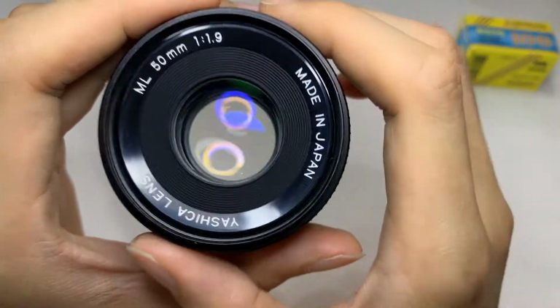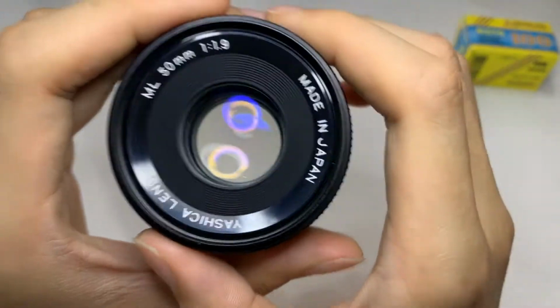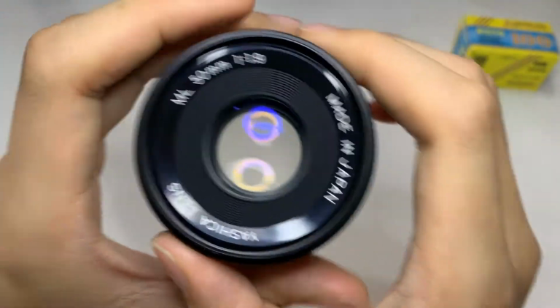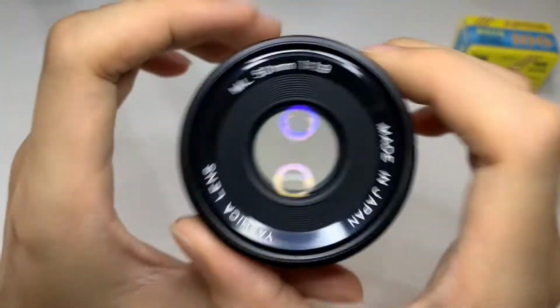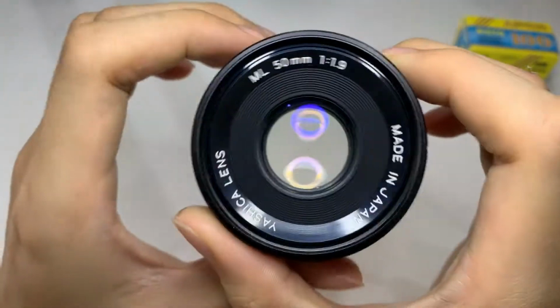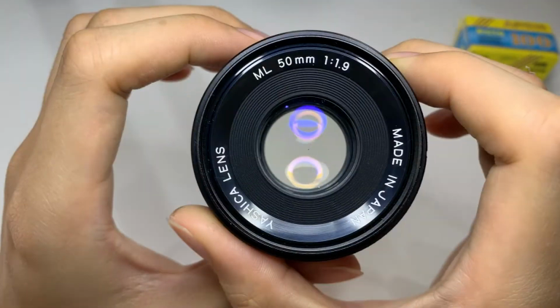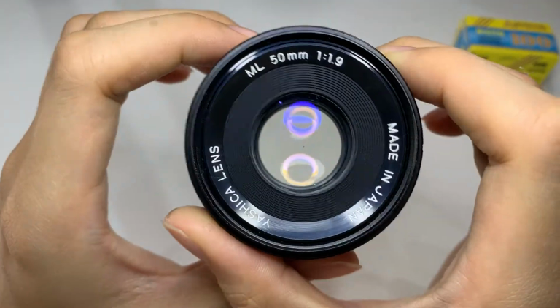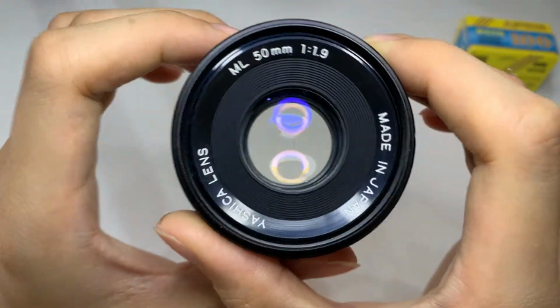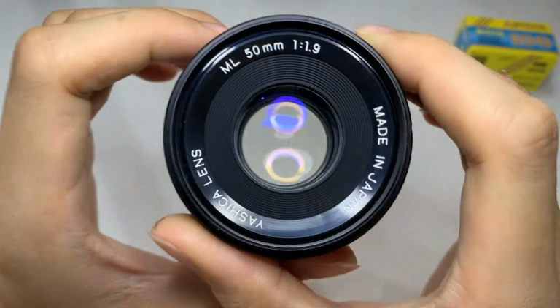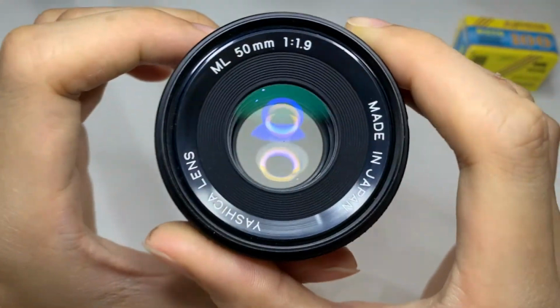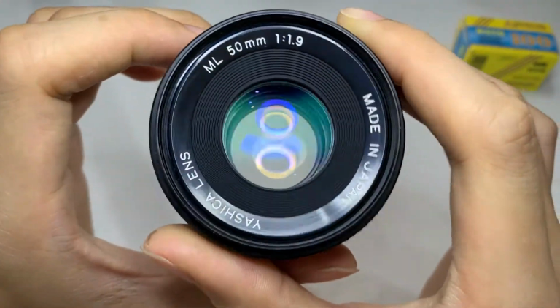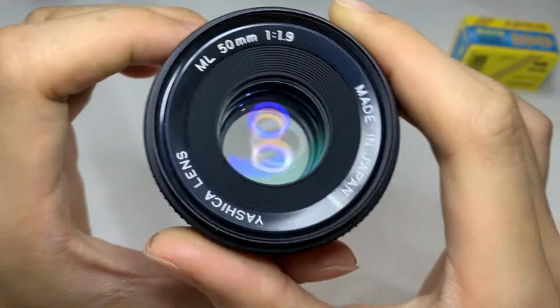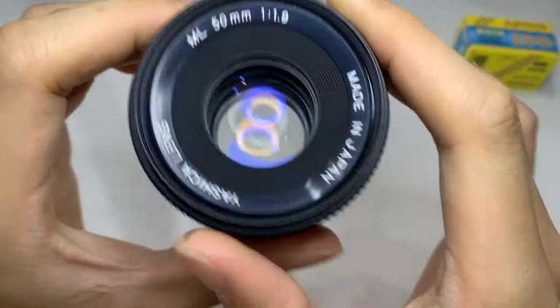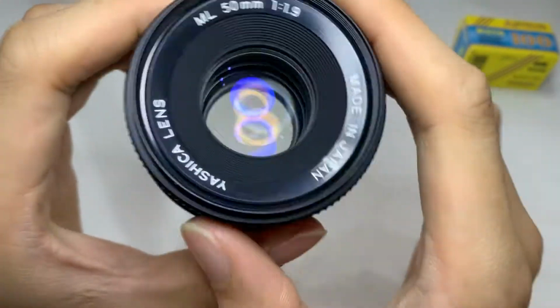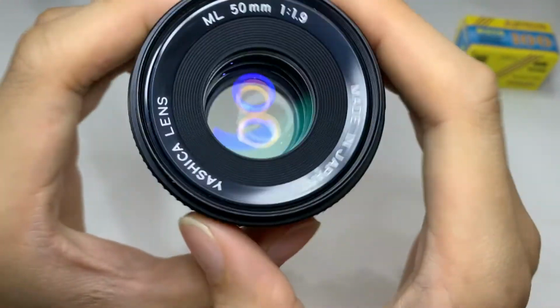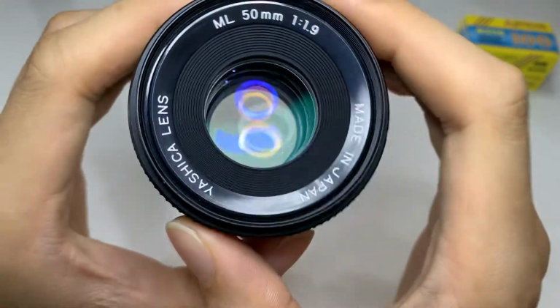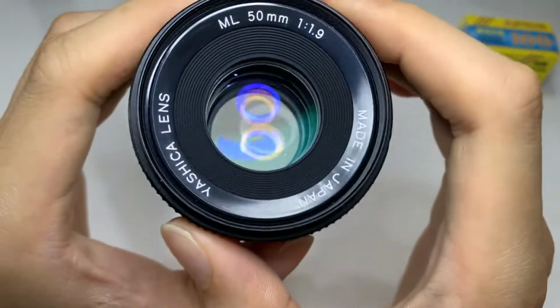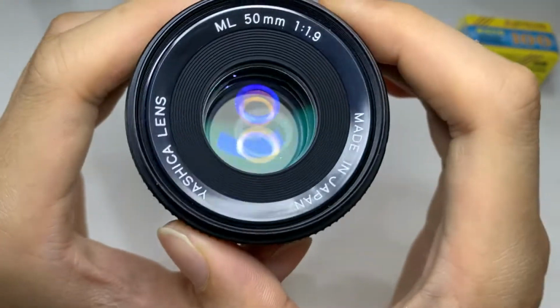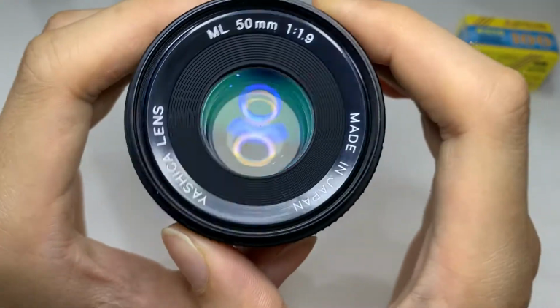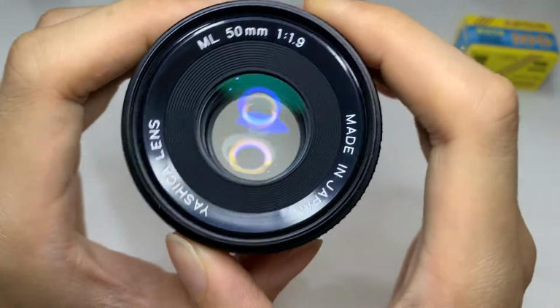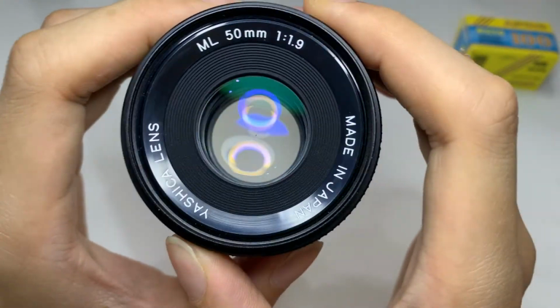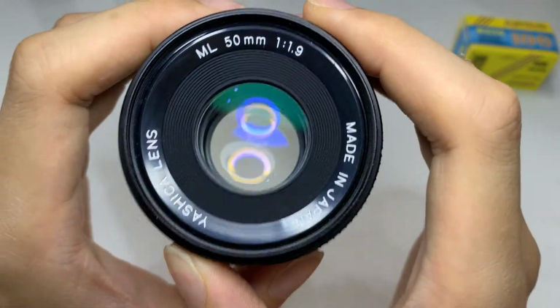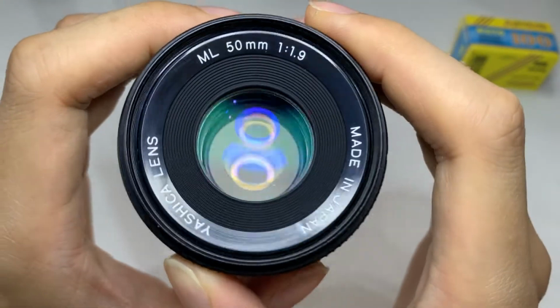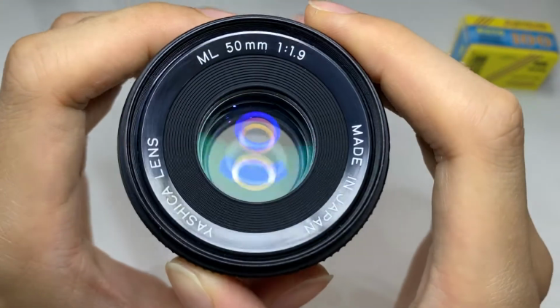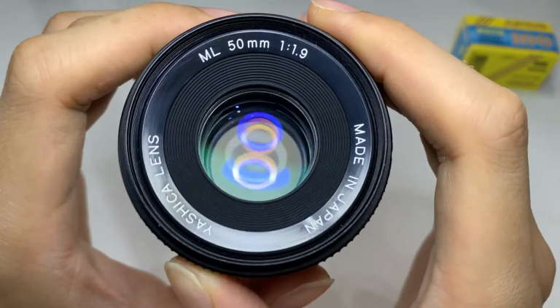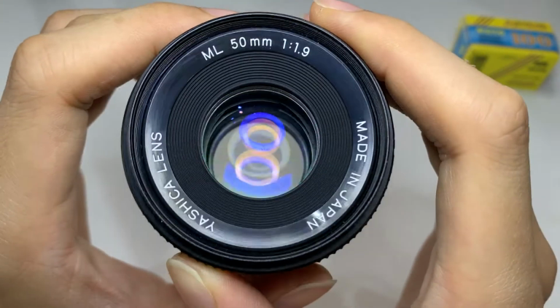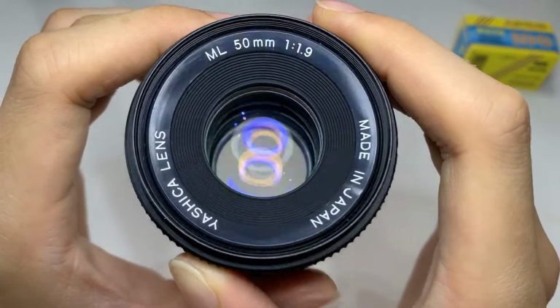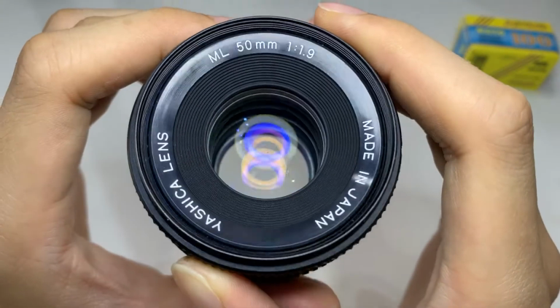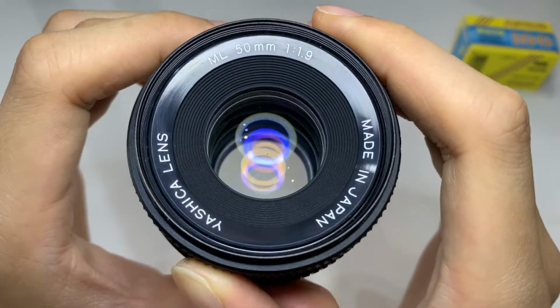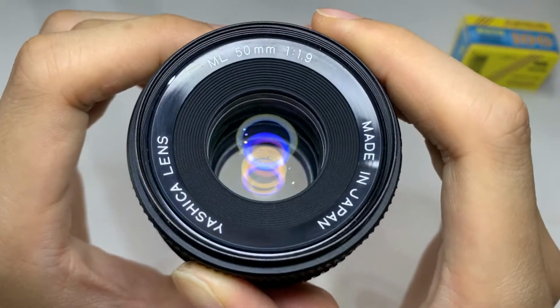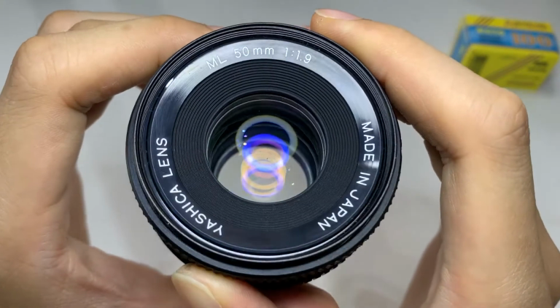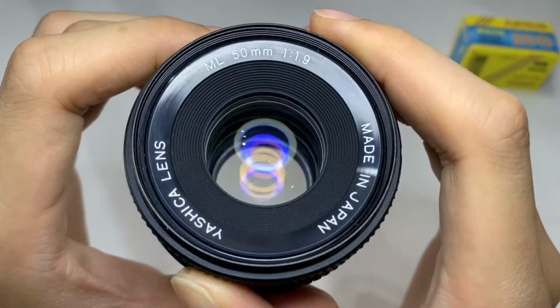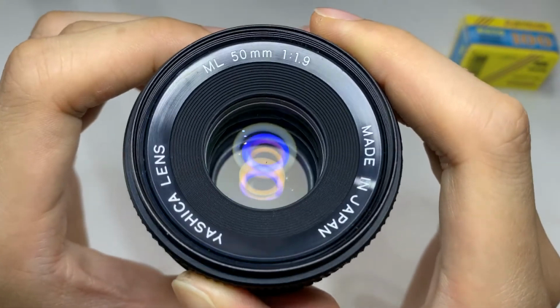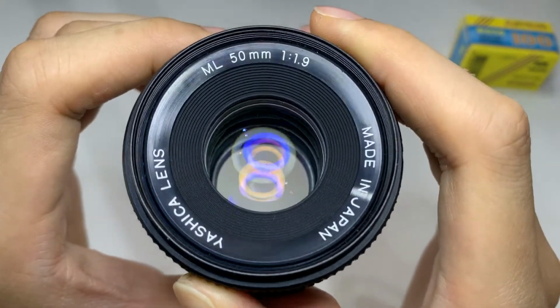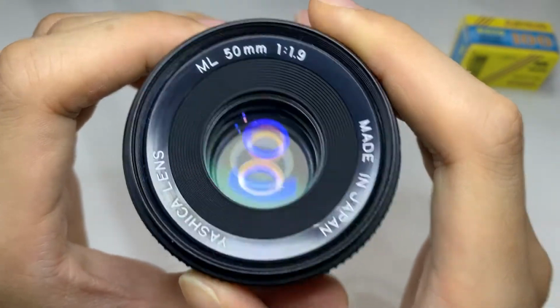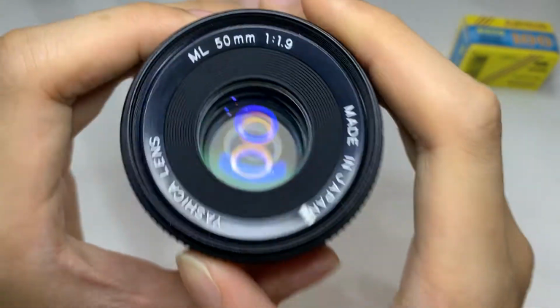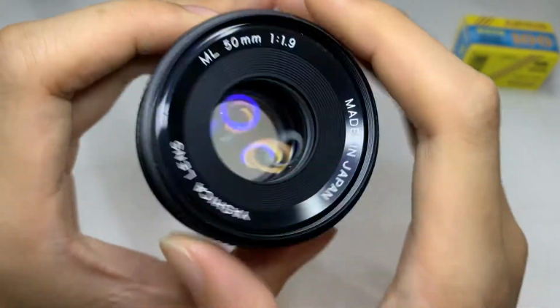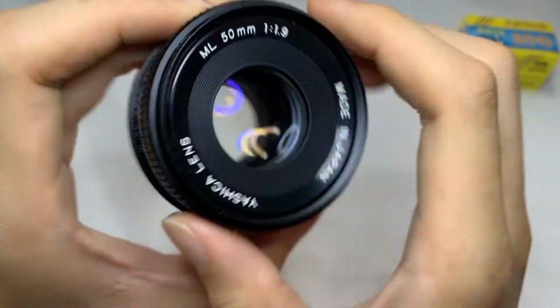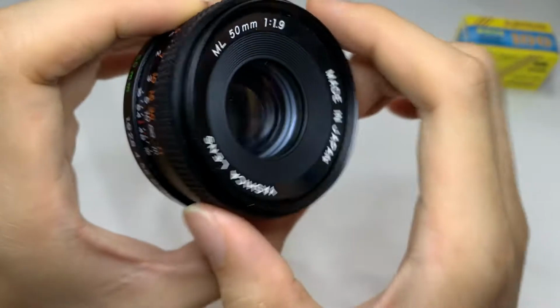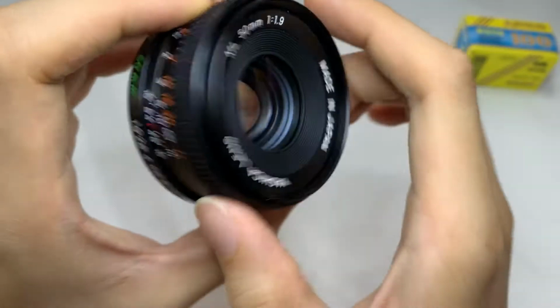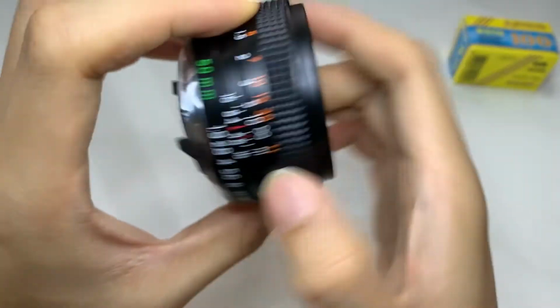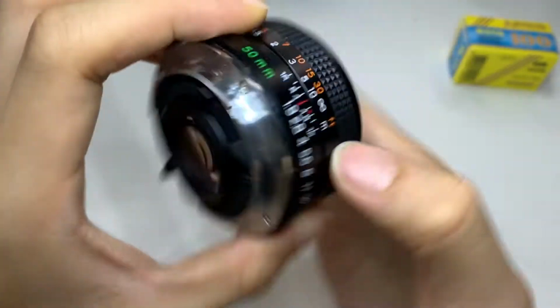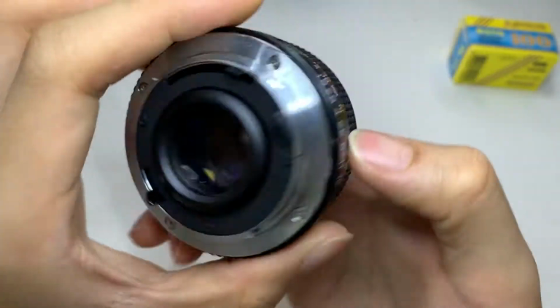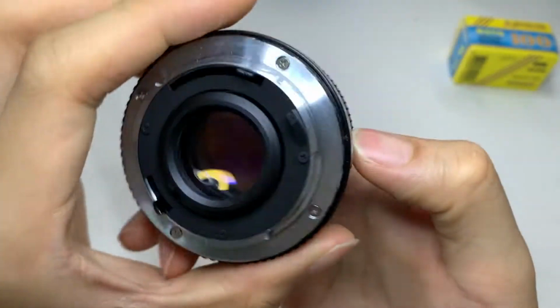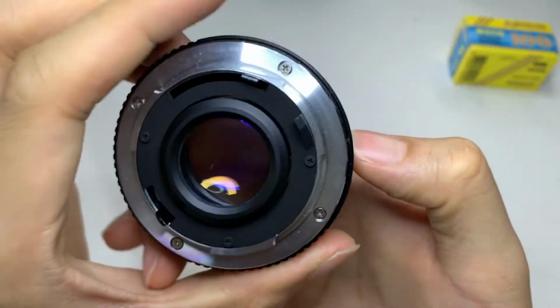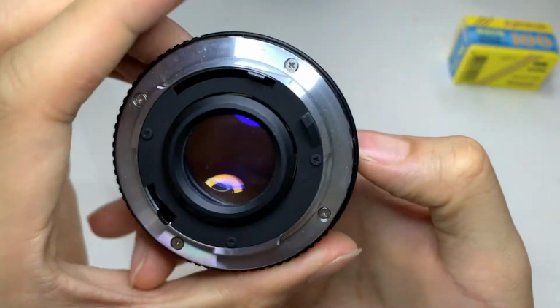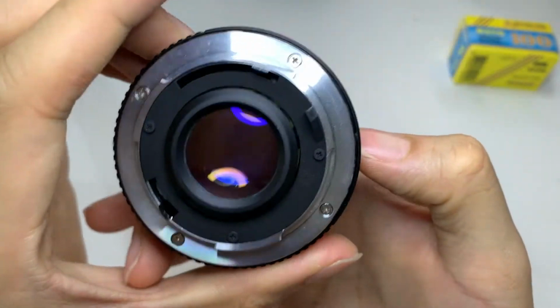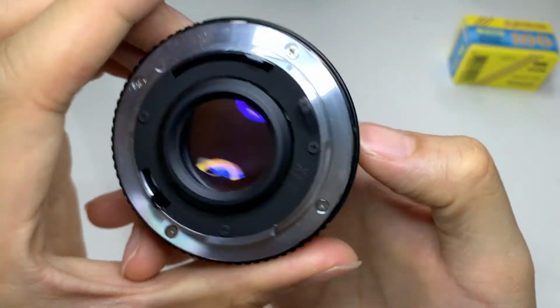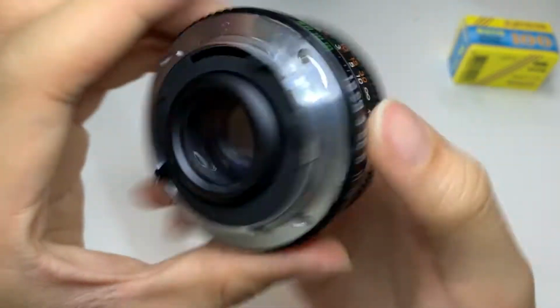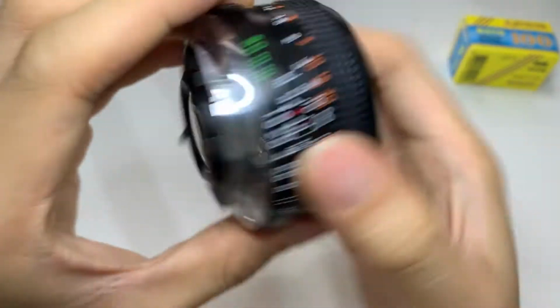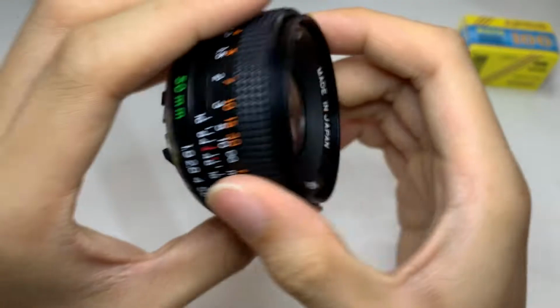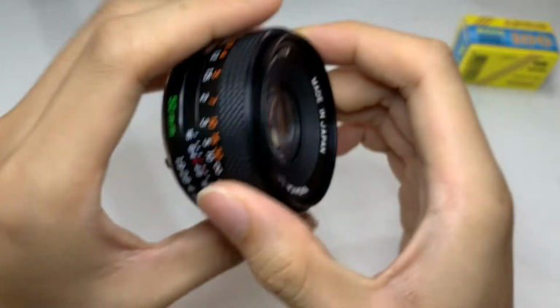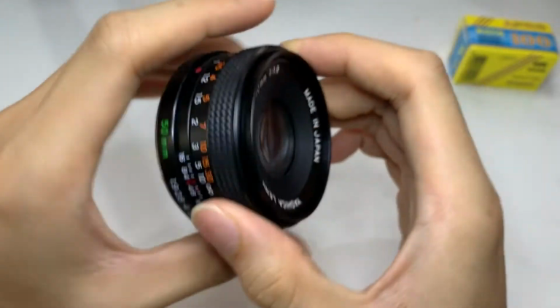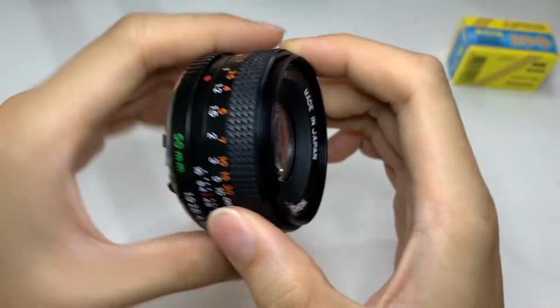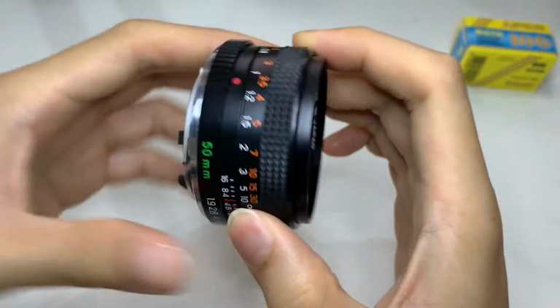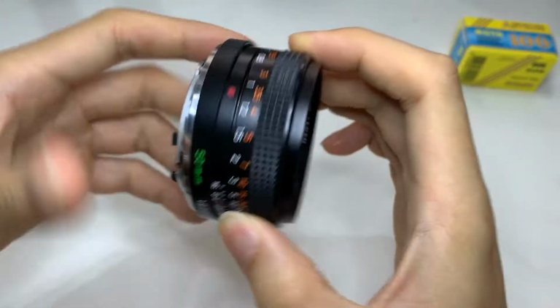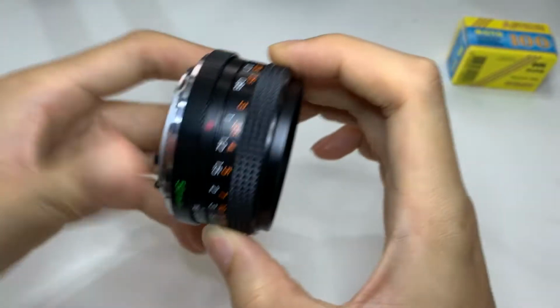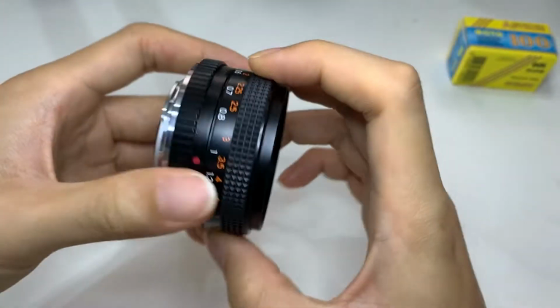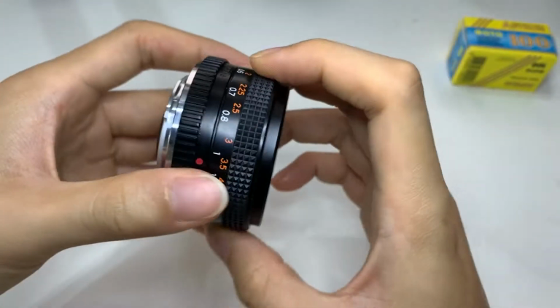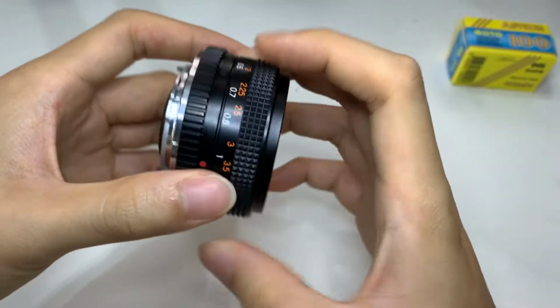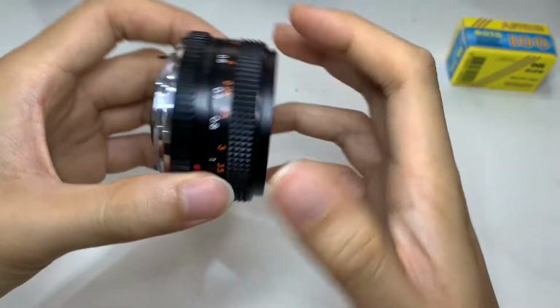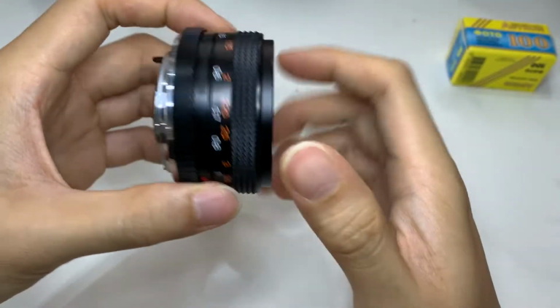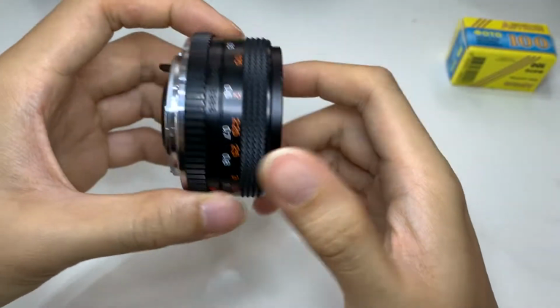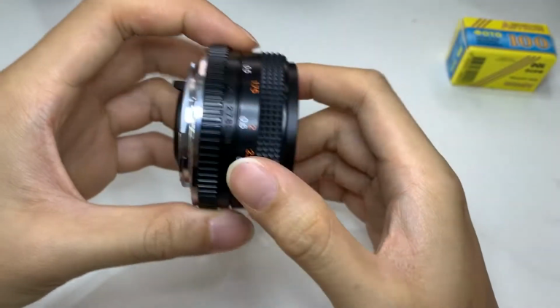Hi everyone, so this is a Yashica lens I have — 51.9. Let me show you the aesthetics of it; this is the side.